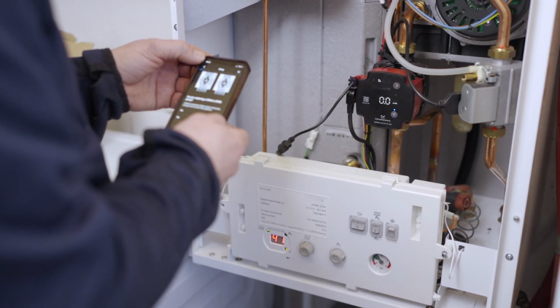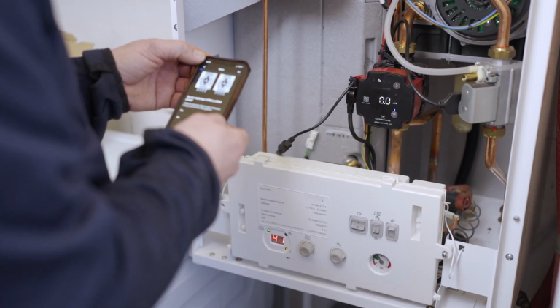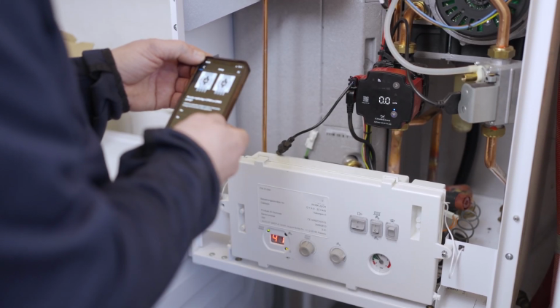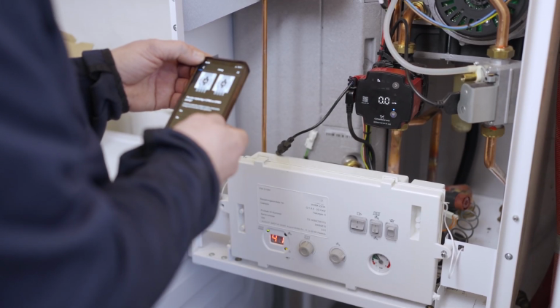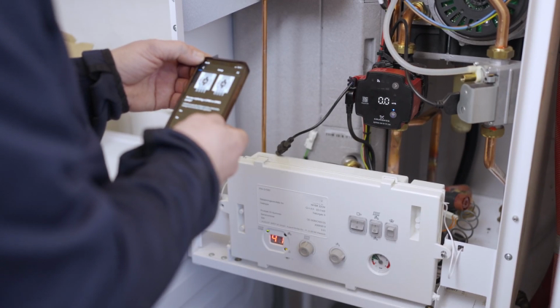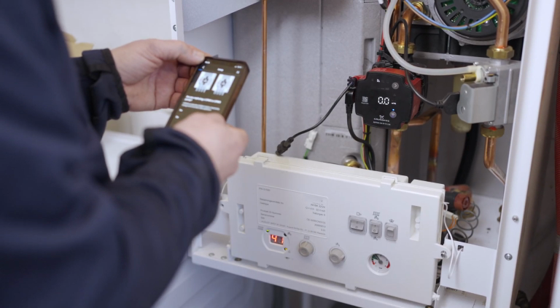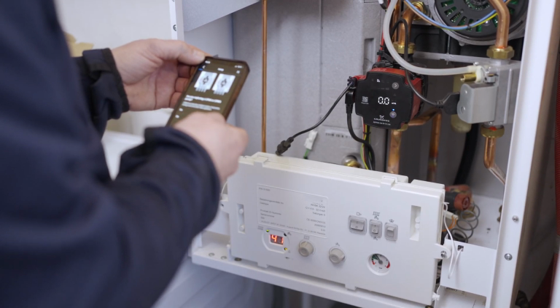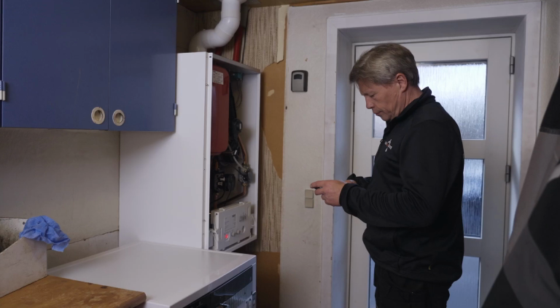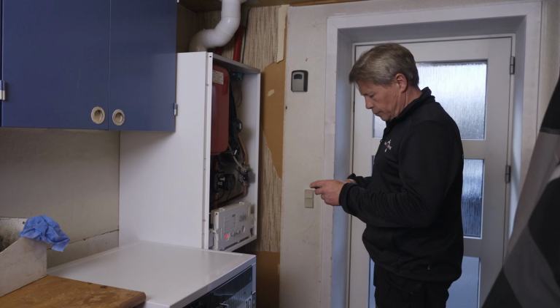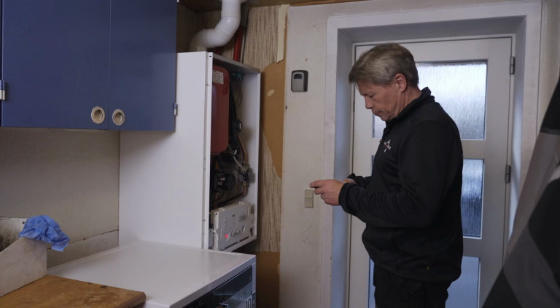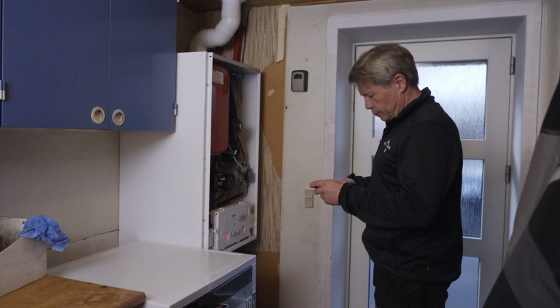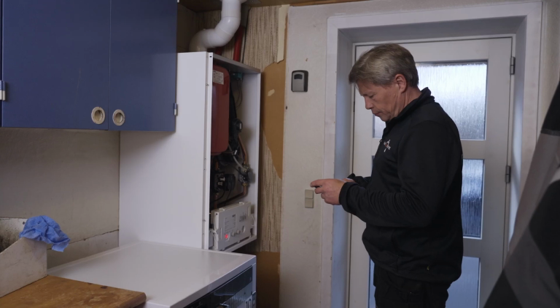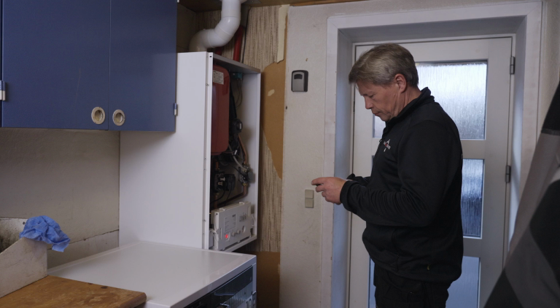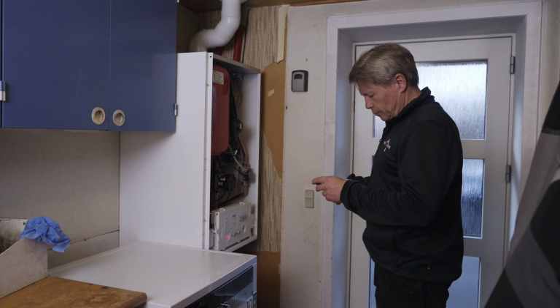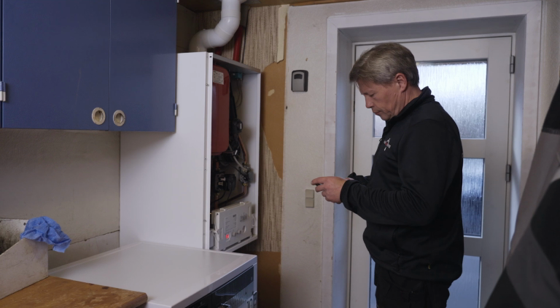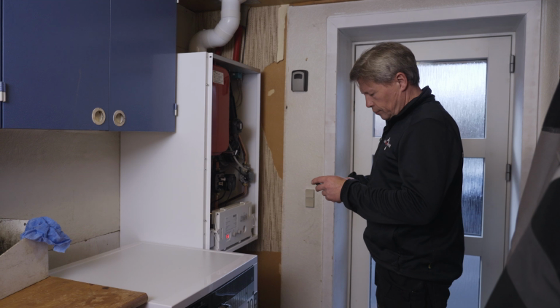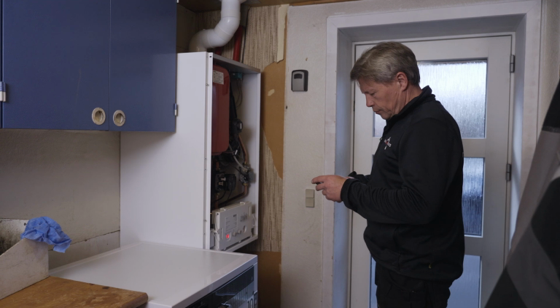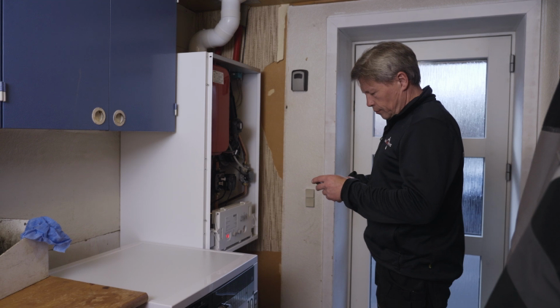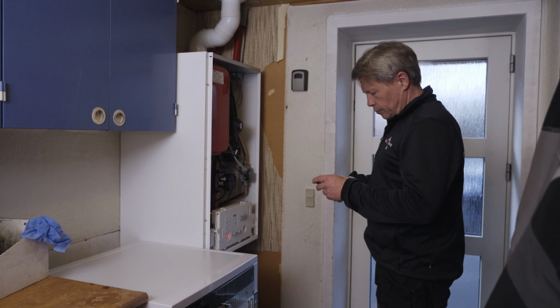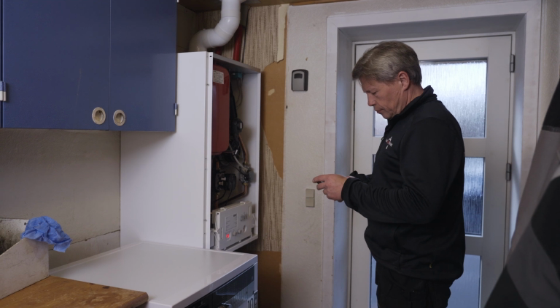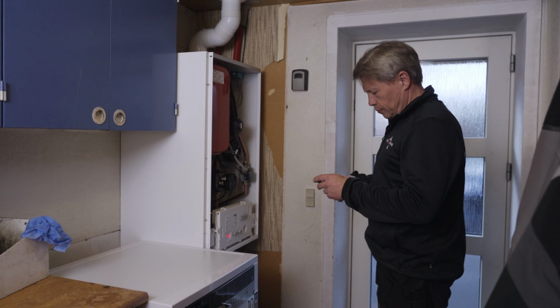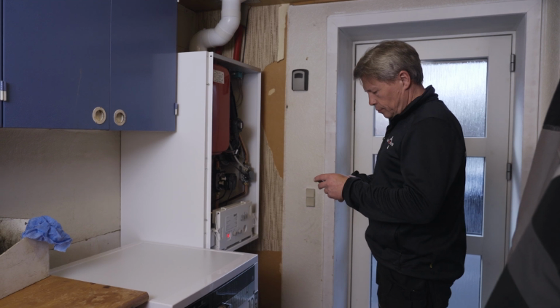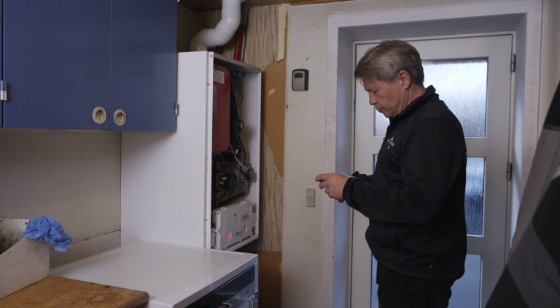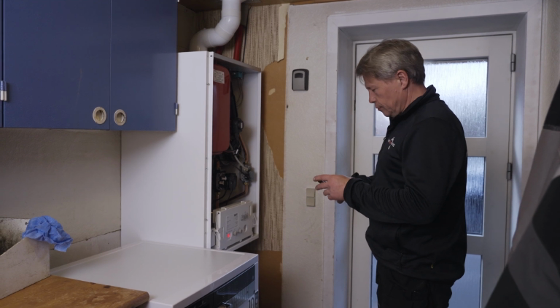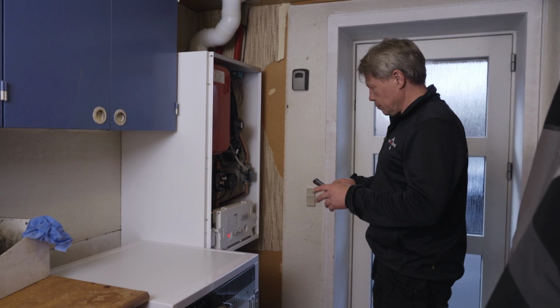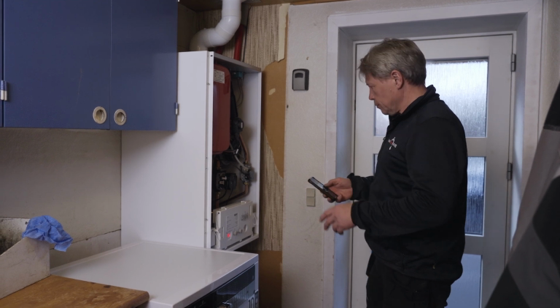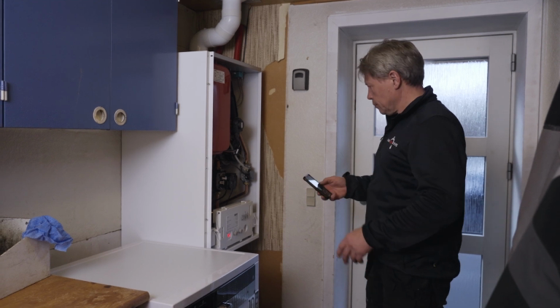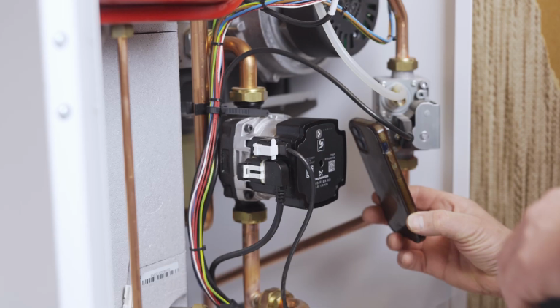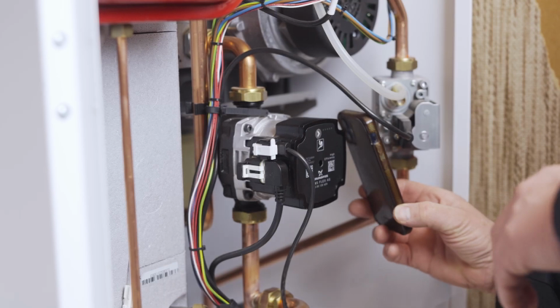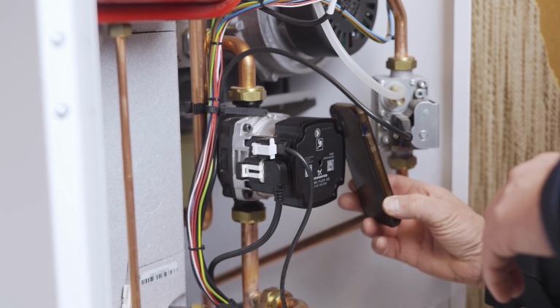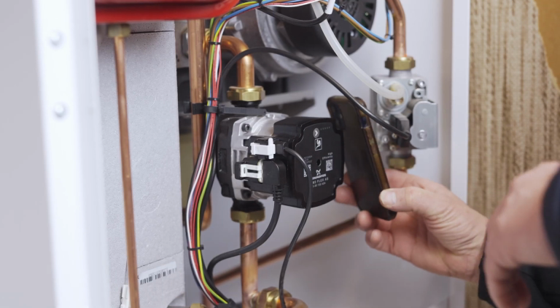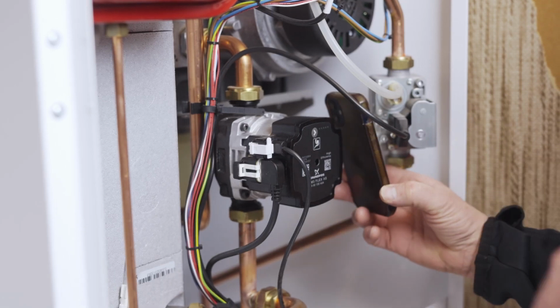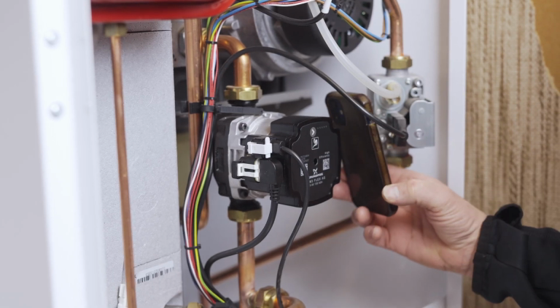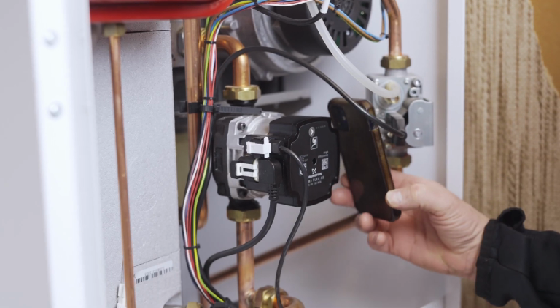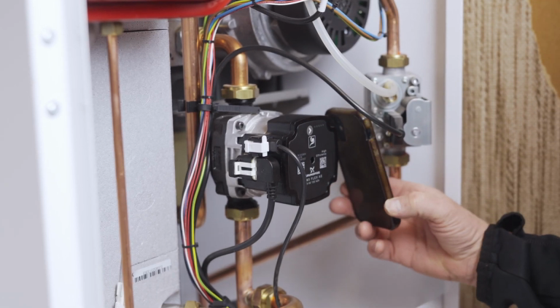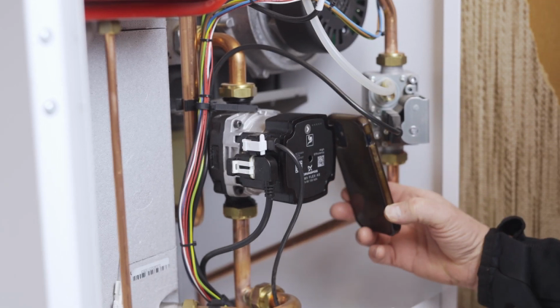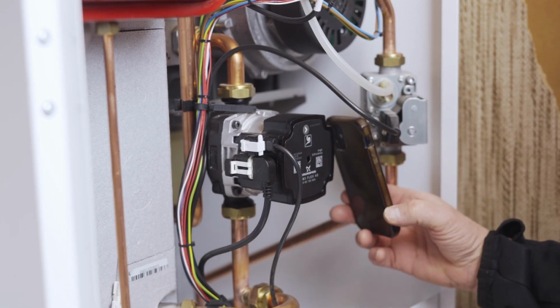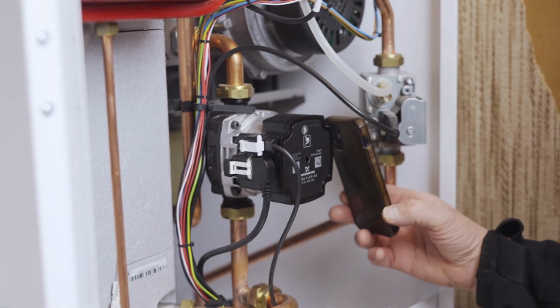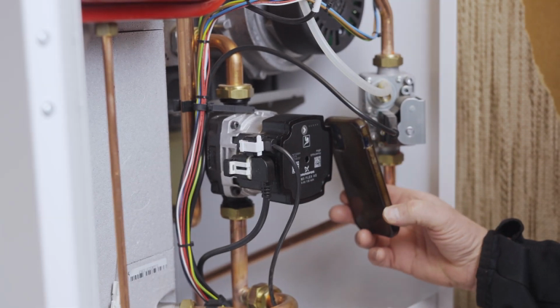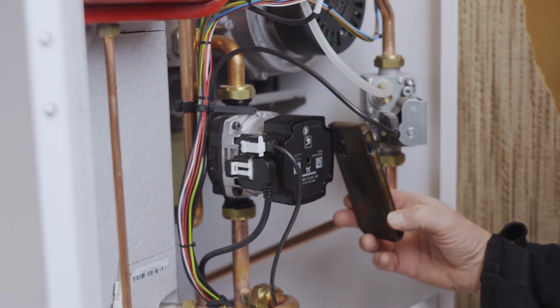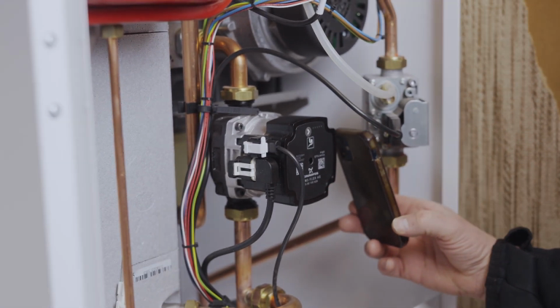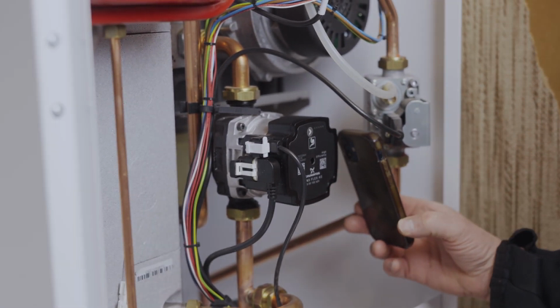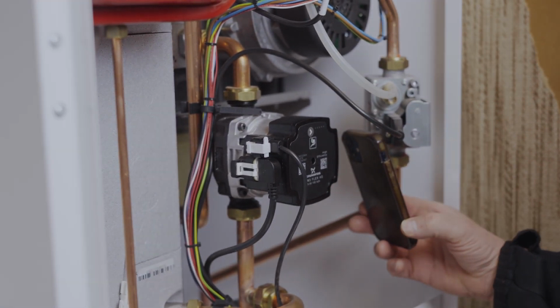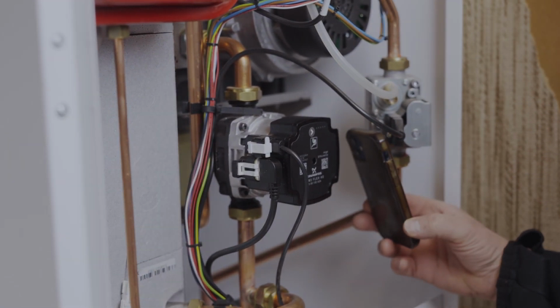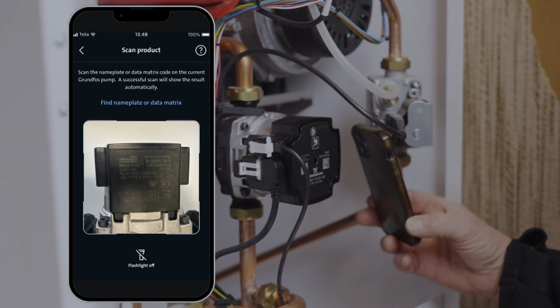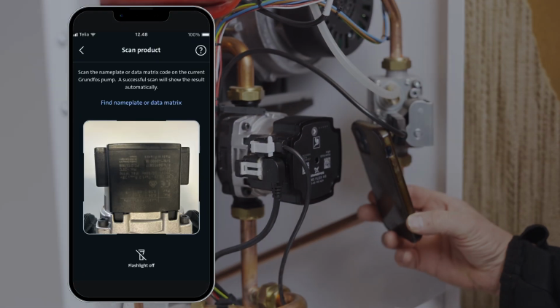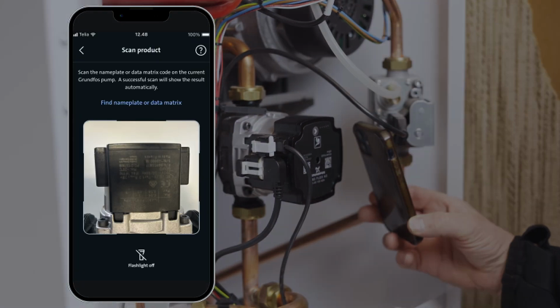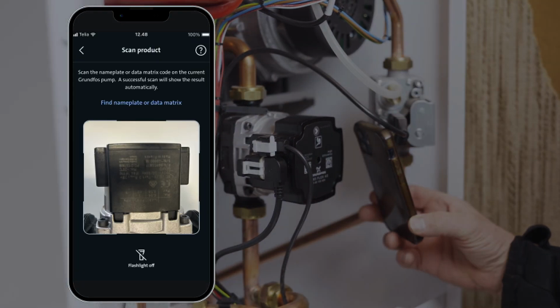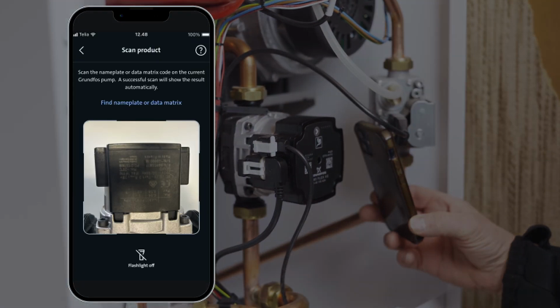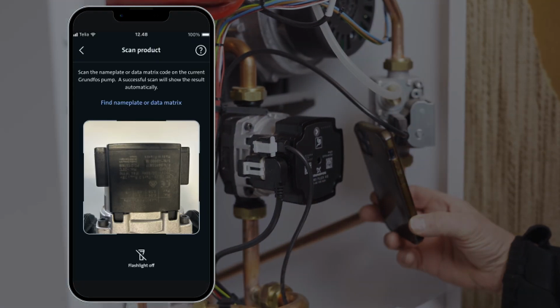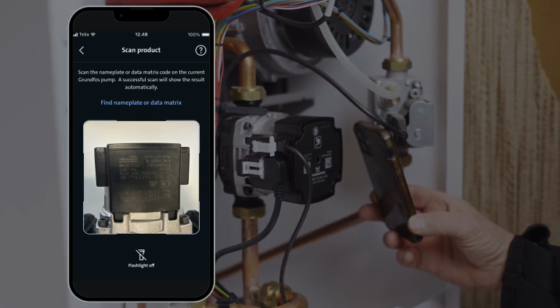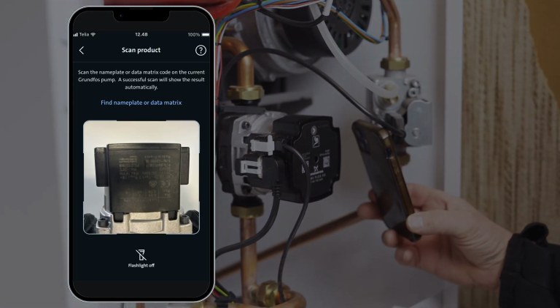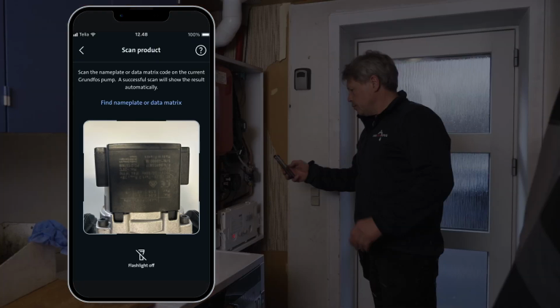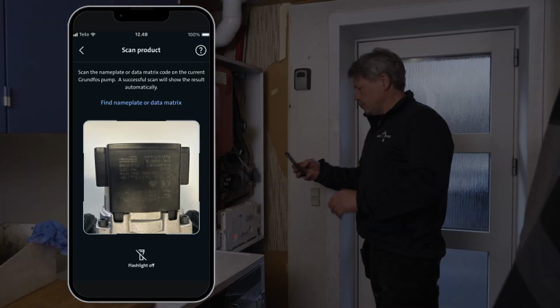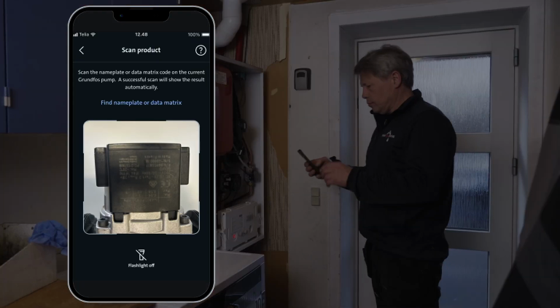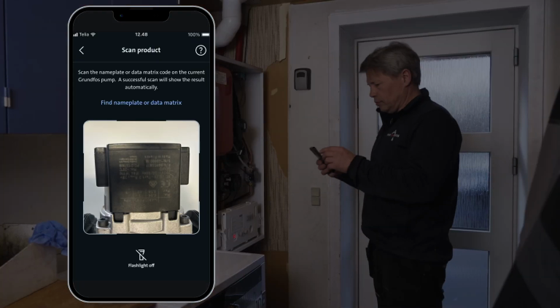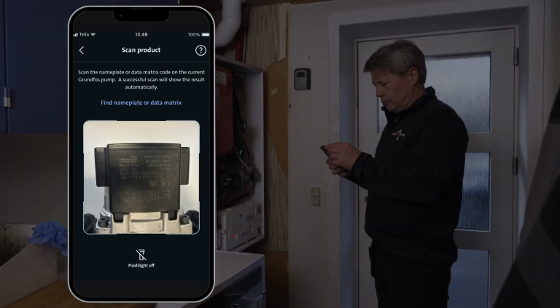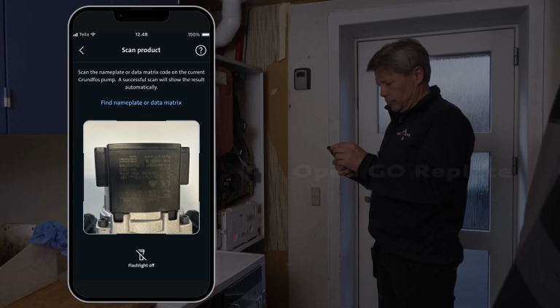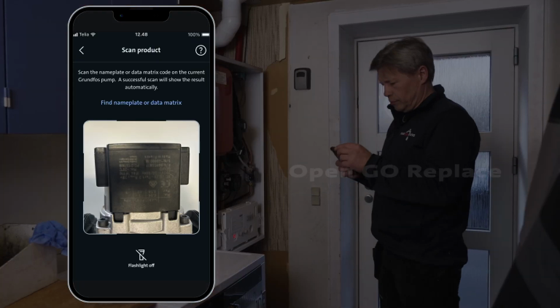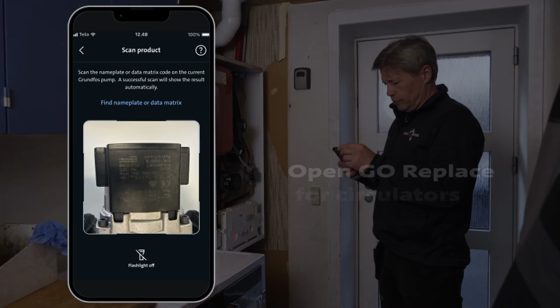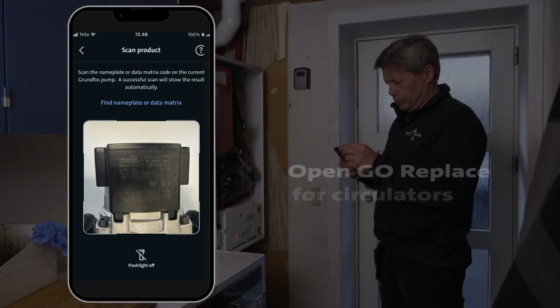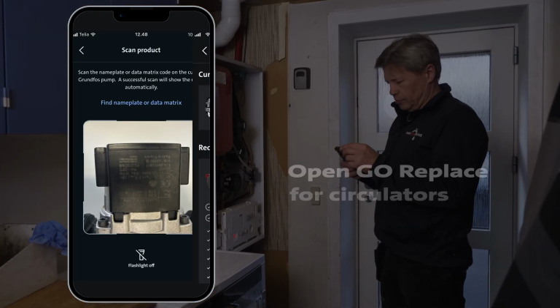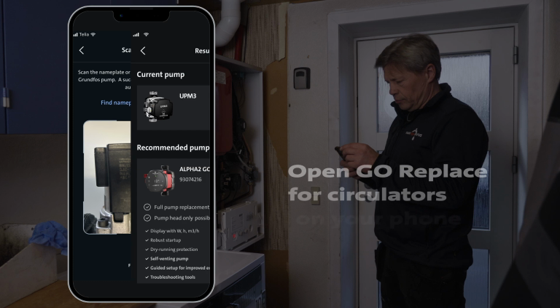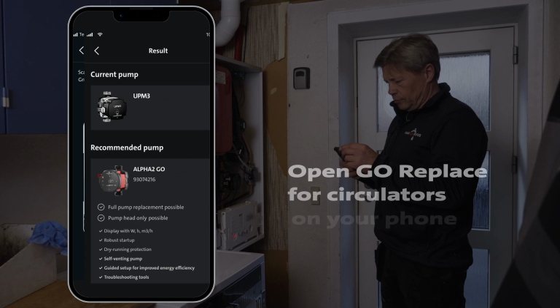With the Grundfos Go app and the Alpha 2 Go, it is fast and easy to find the right replacement pump for a heating system.